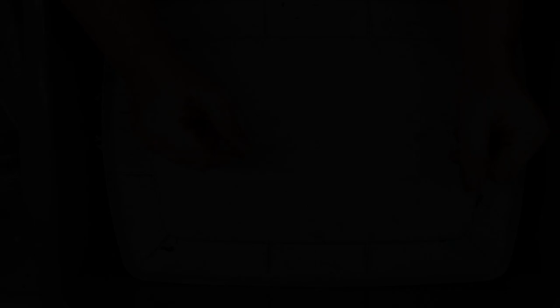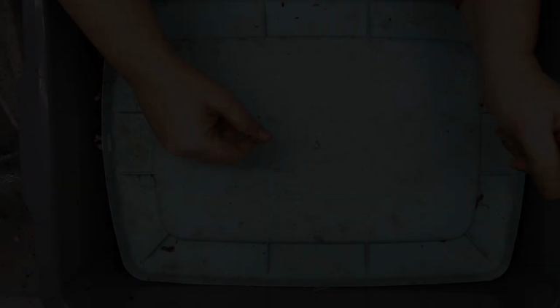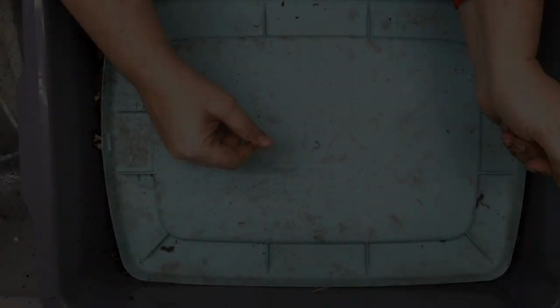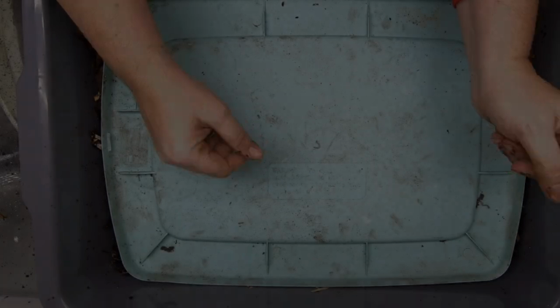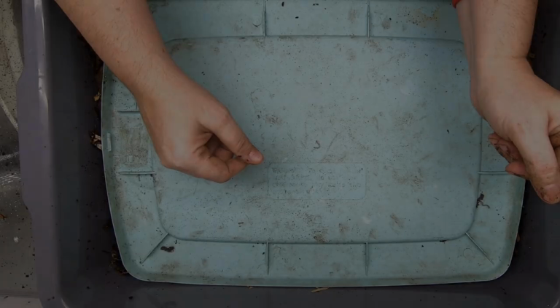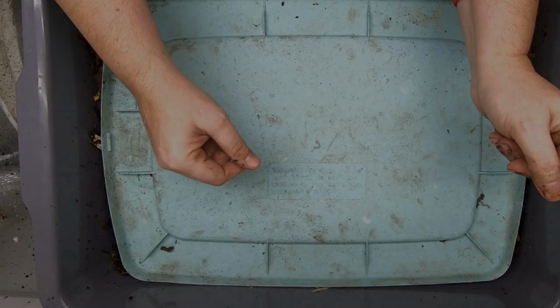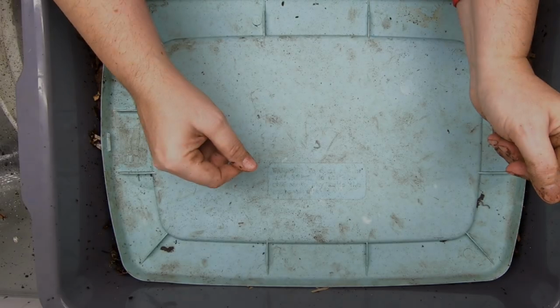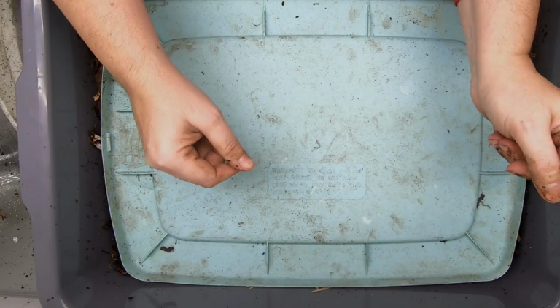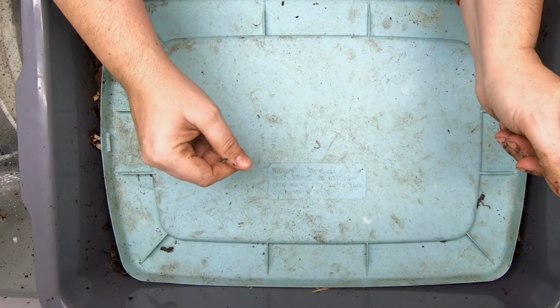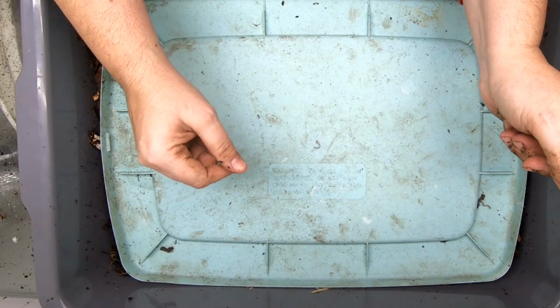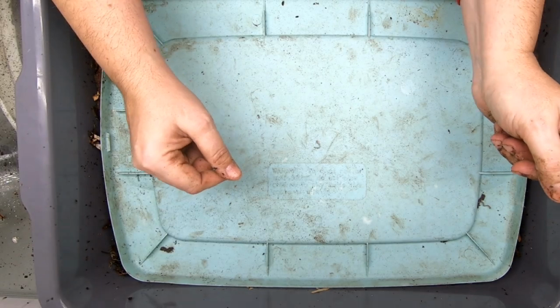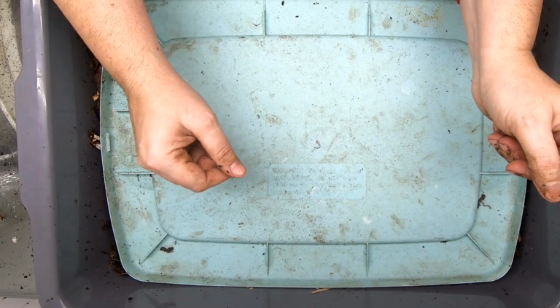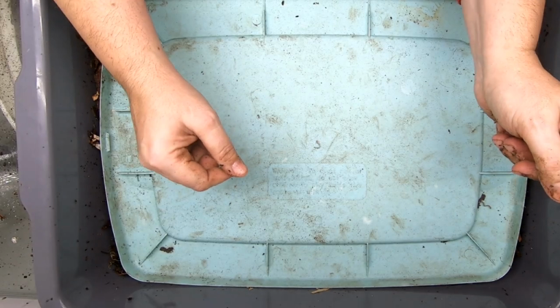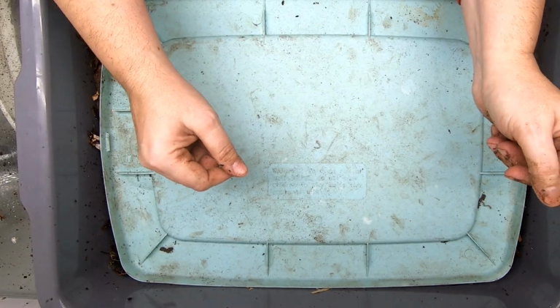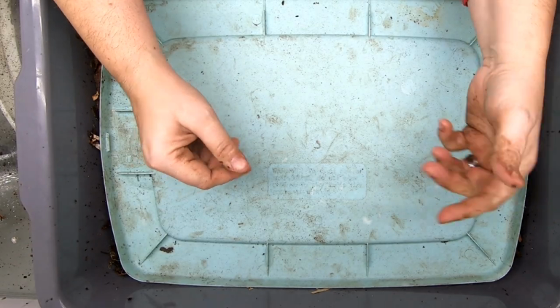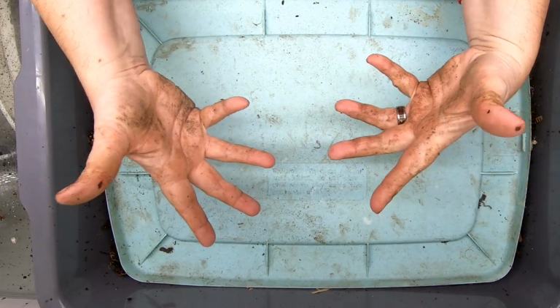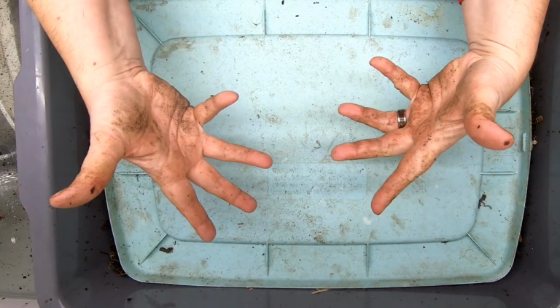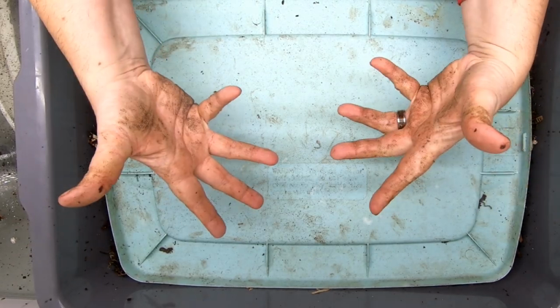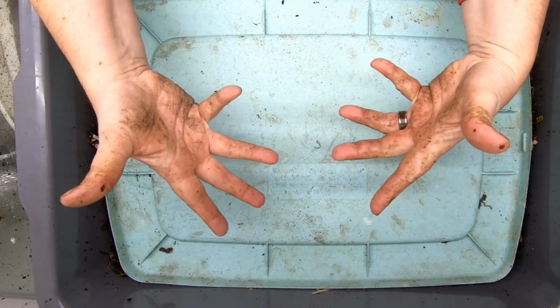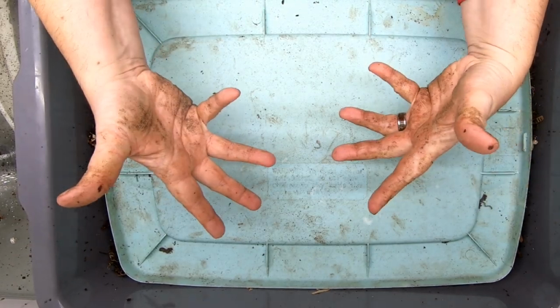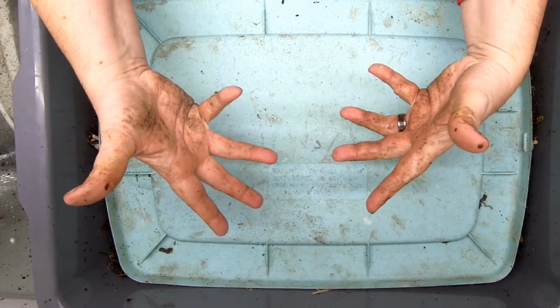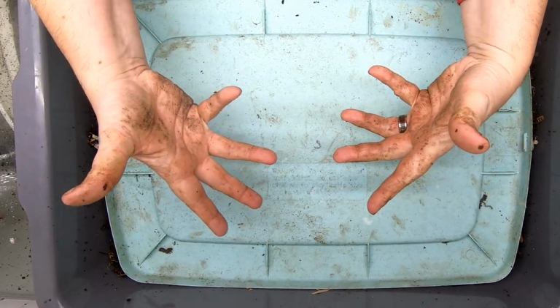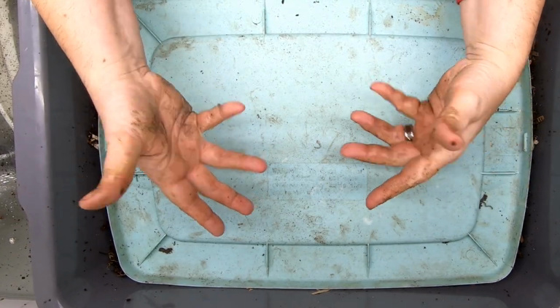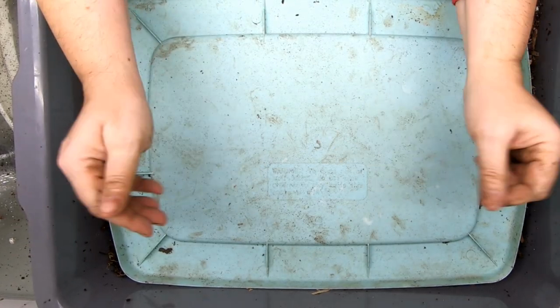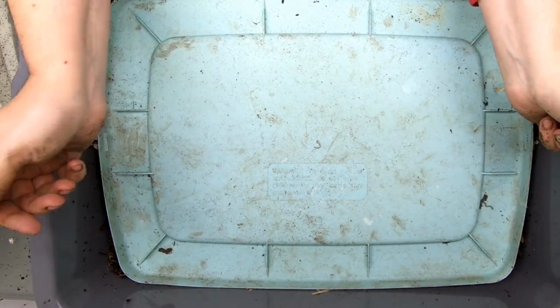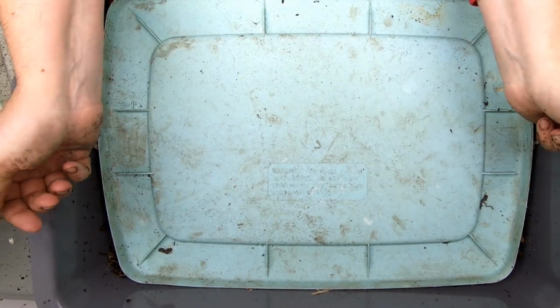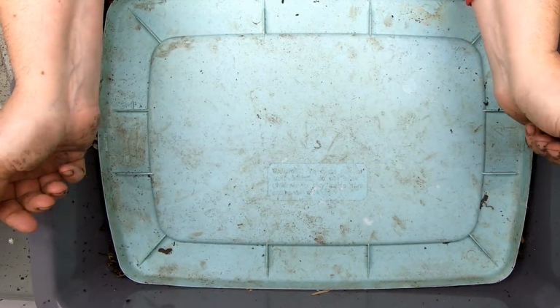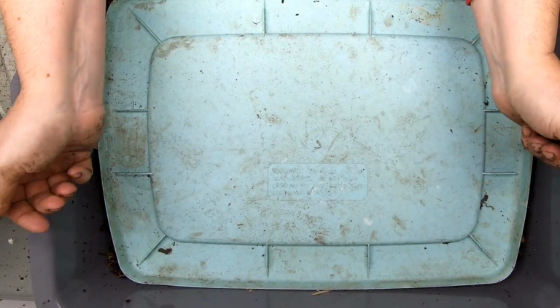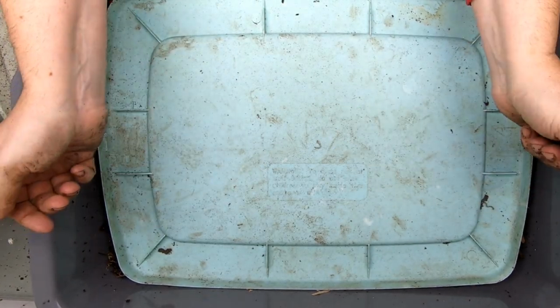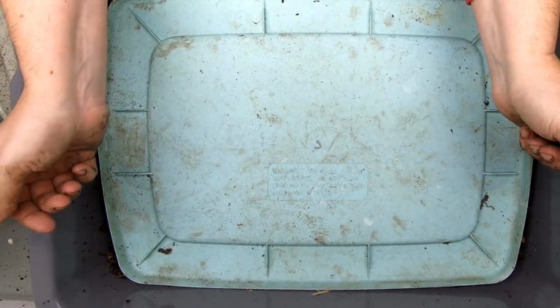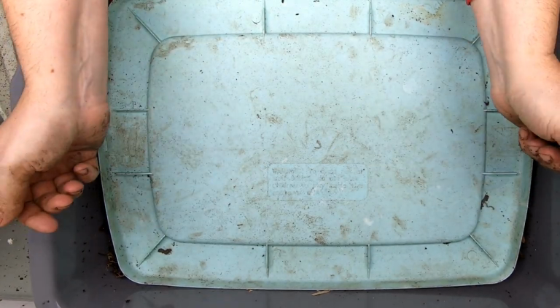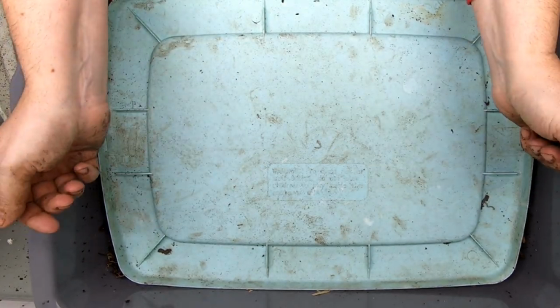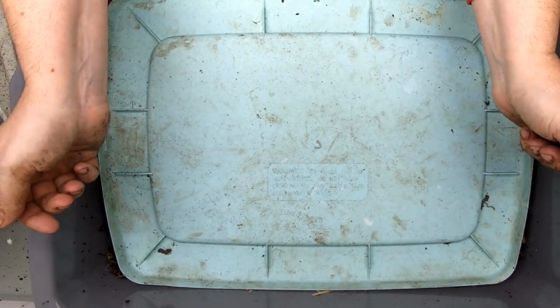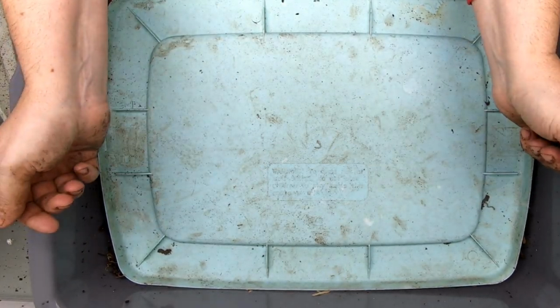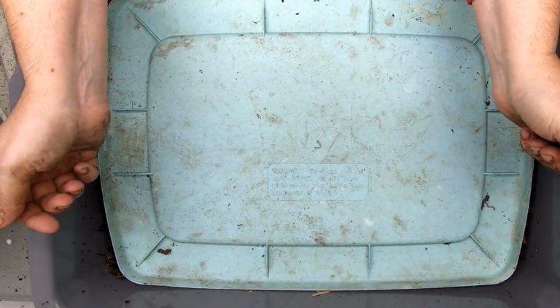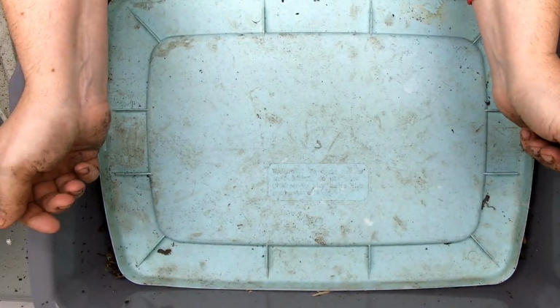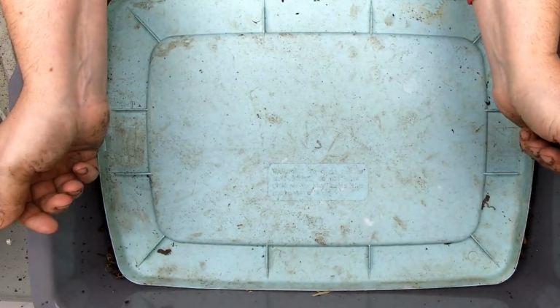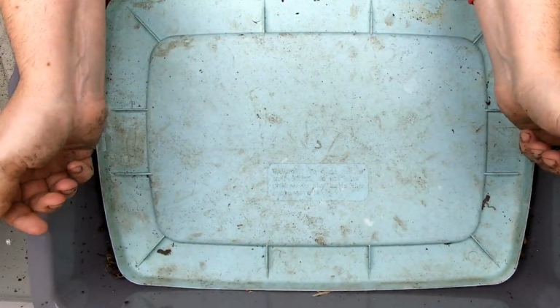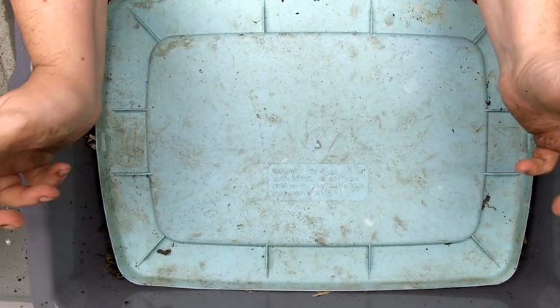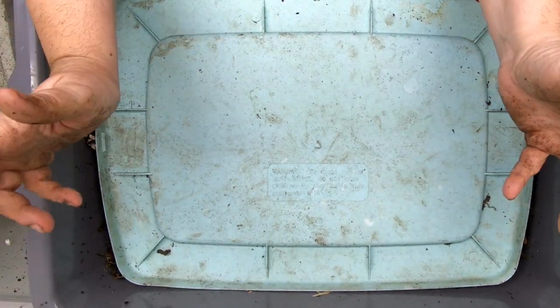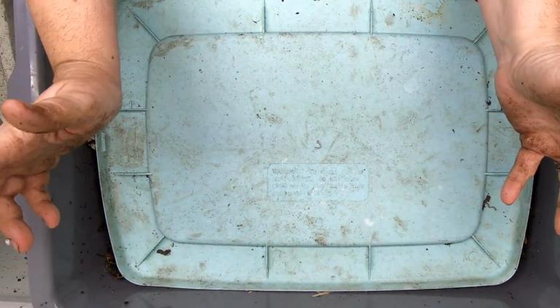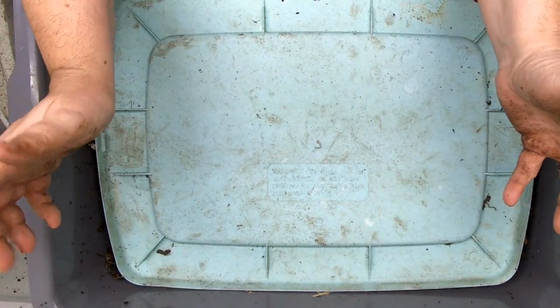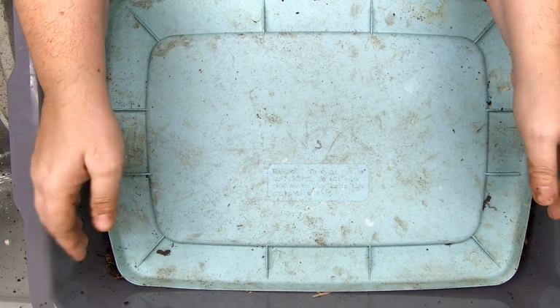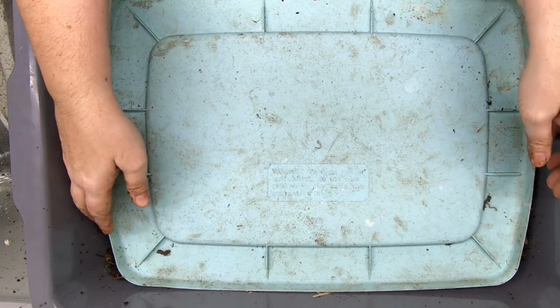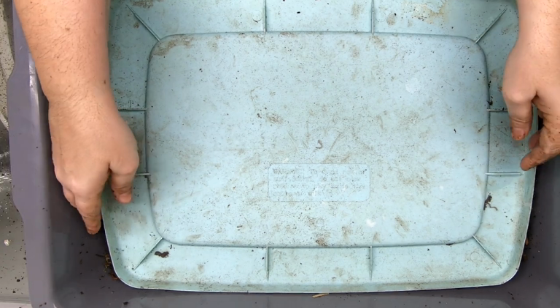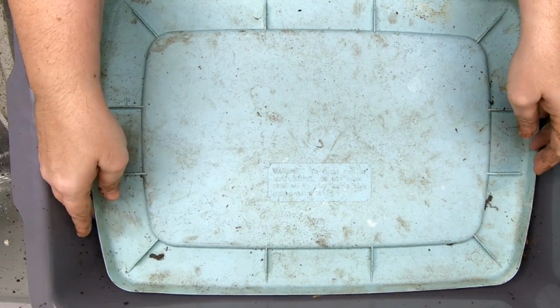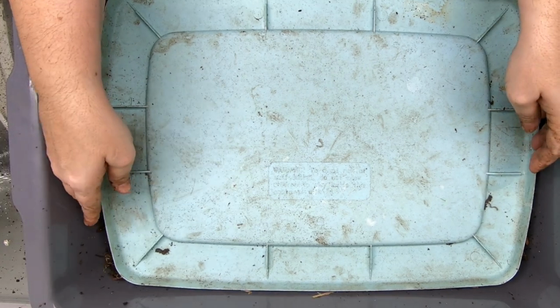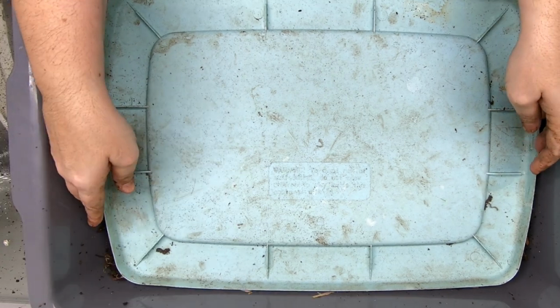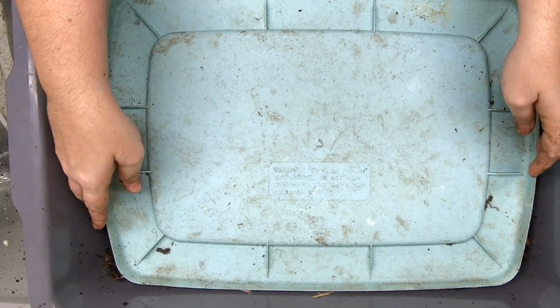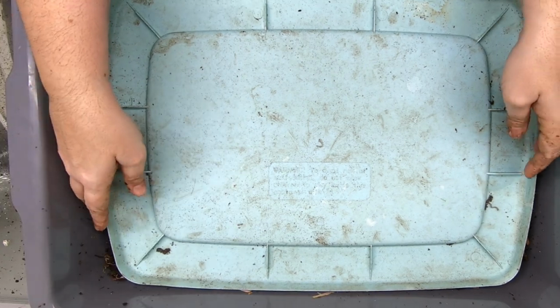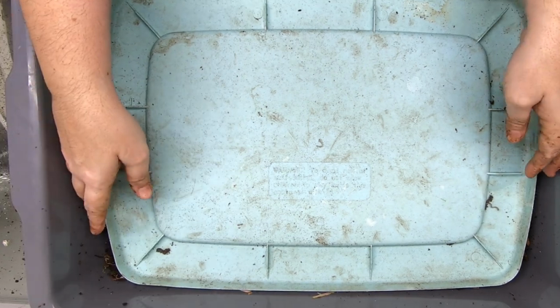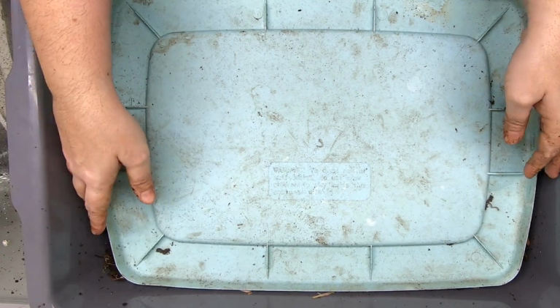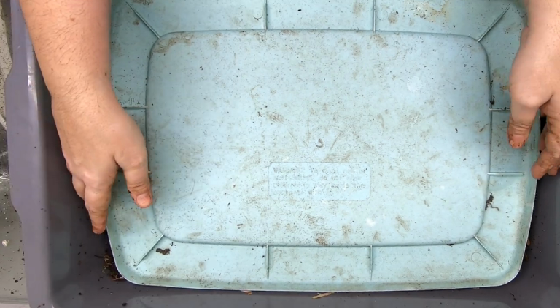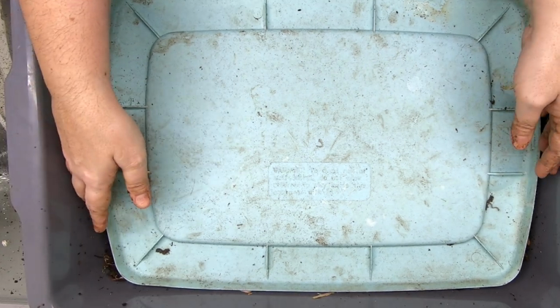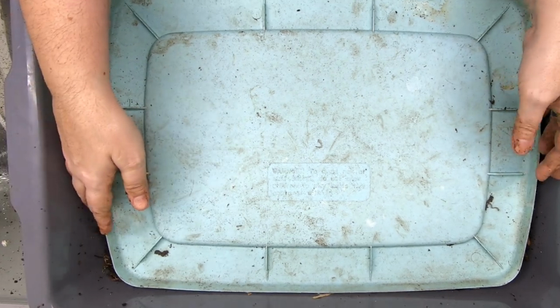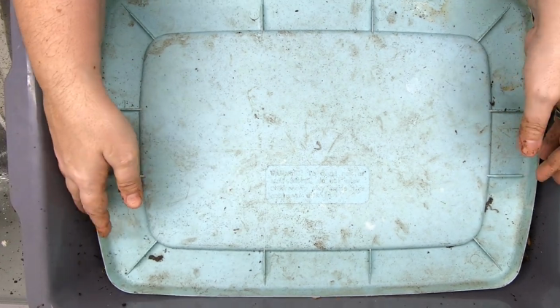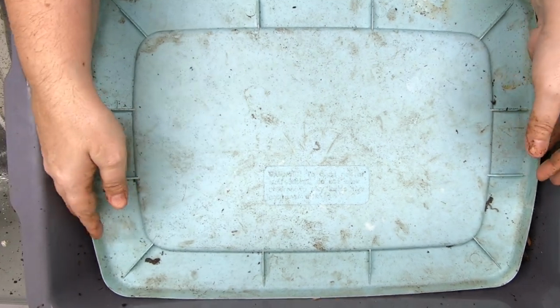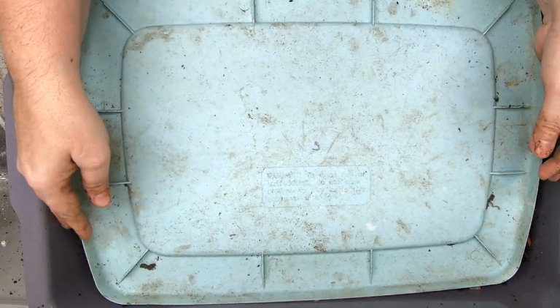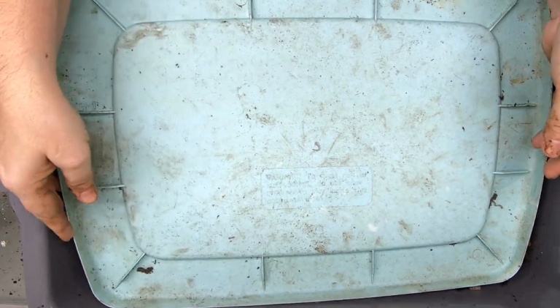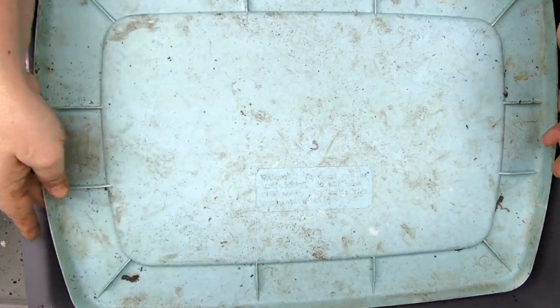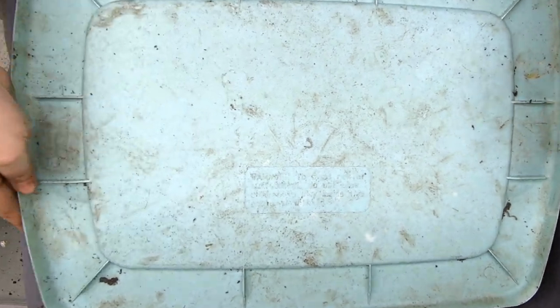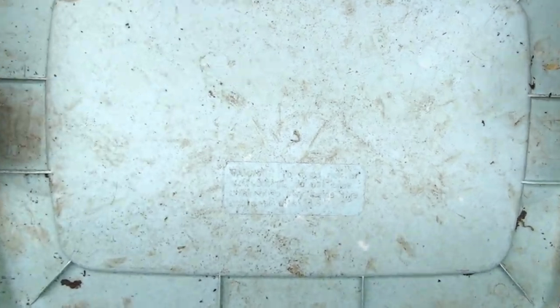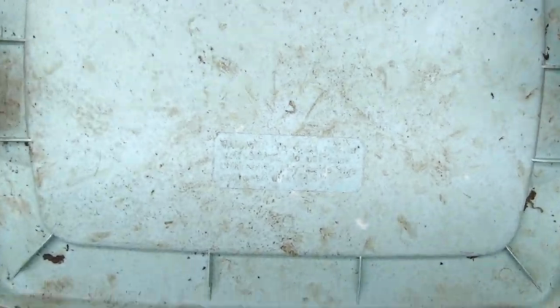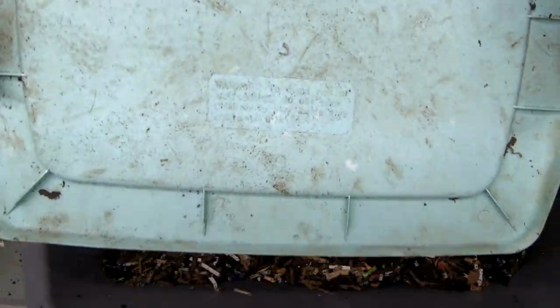Hey guys, it's Anne. Welcome to the channel. Today we're going to take a look in on our 2022 no-grit bin.